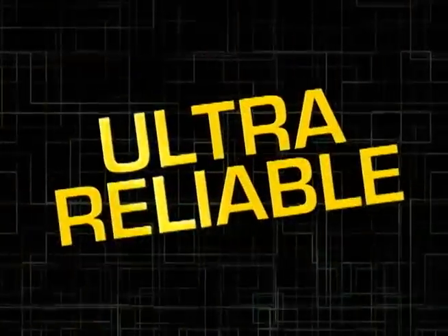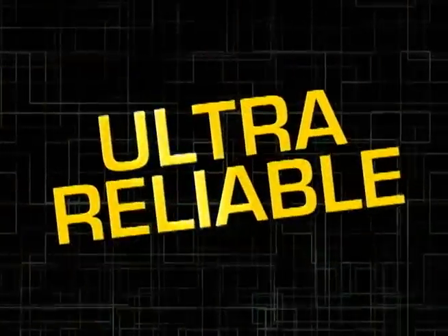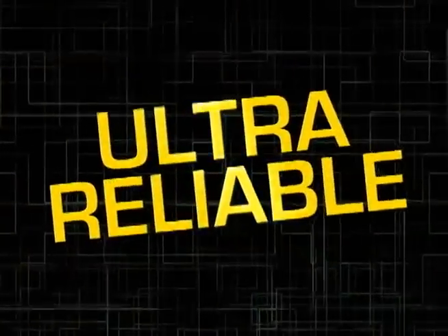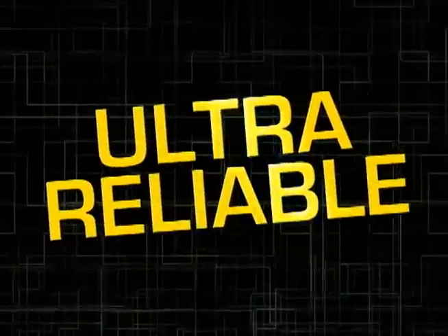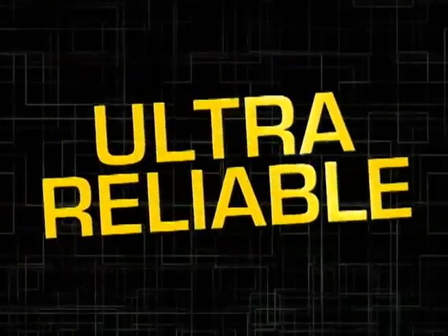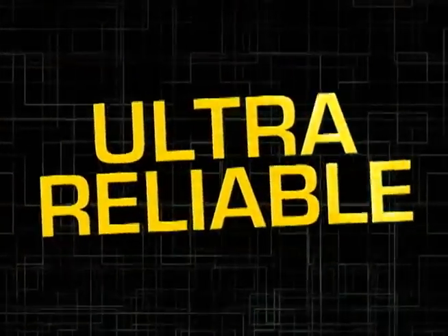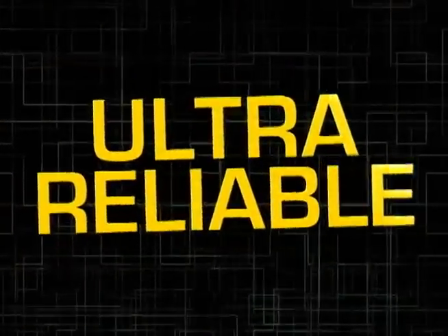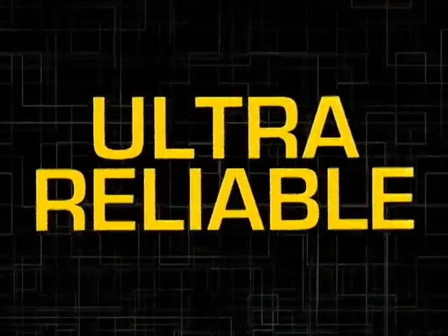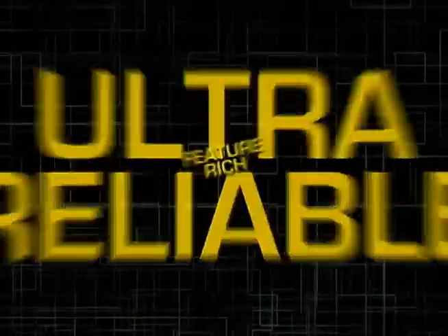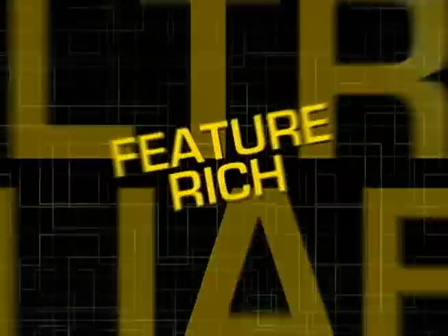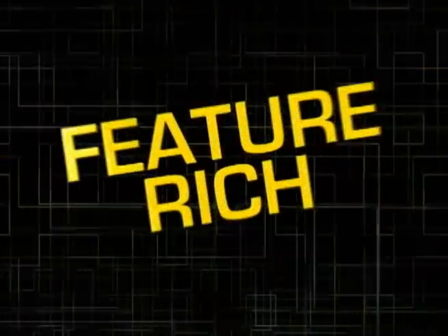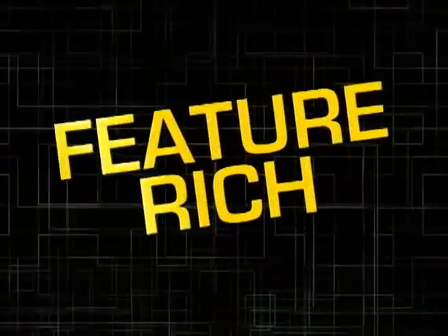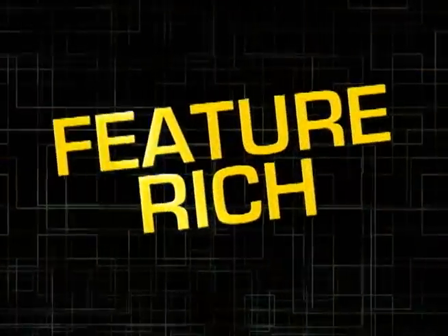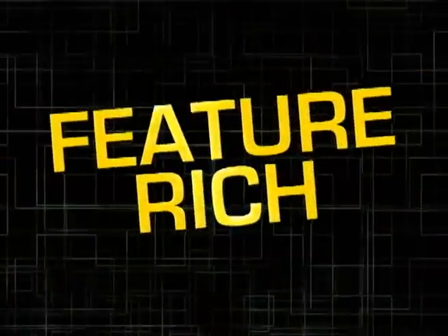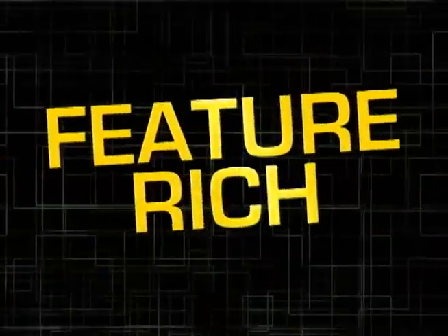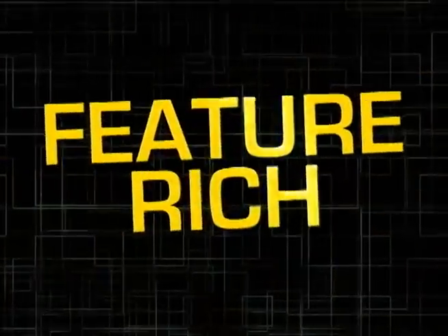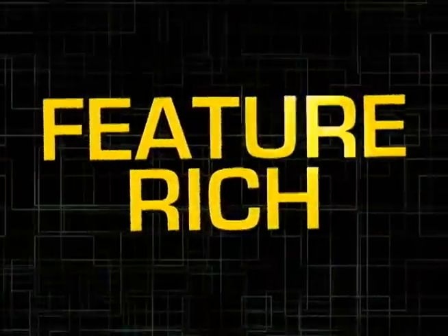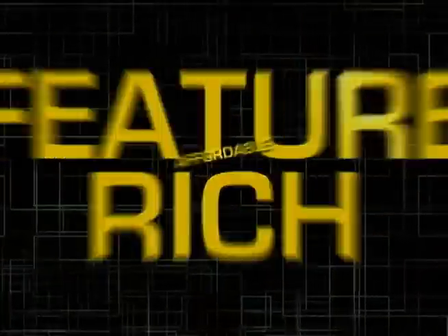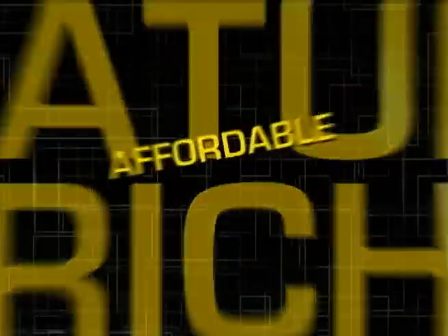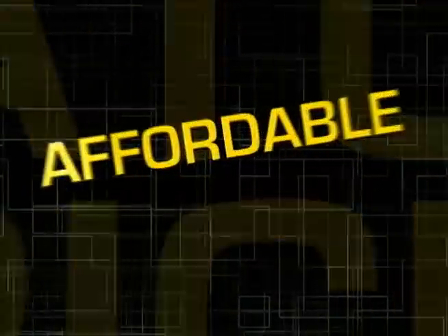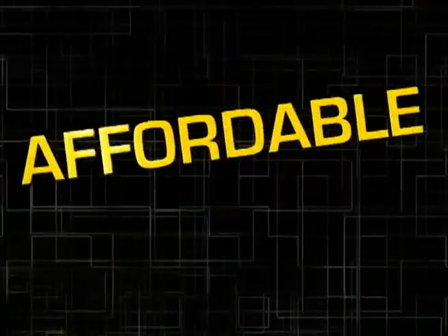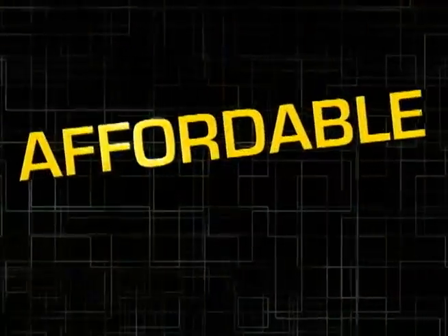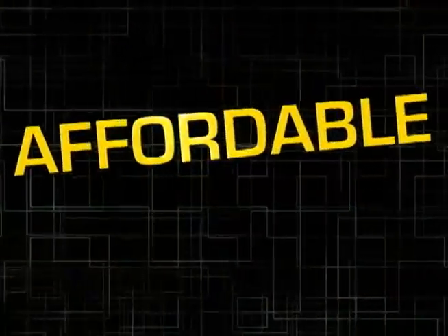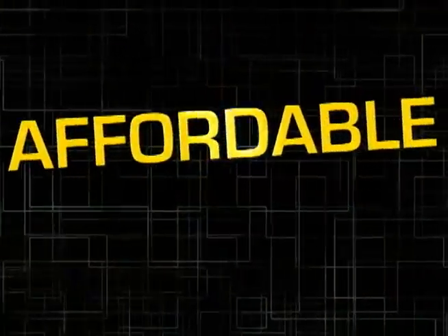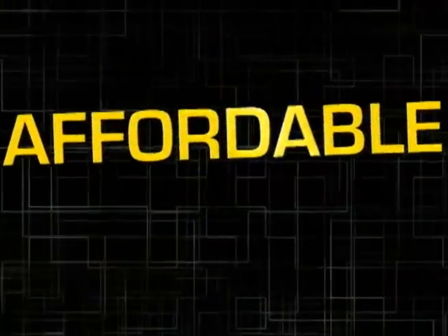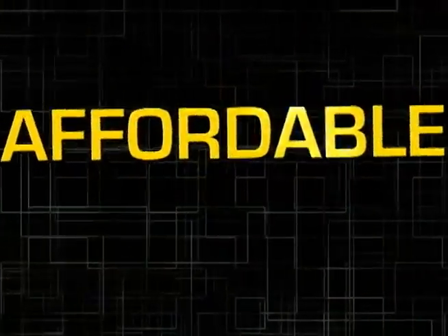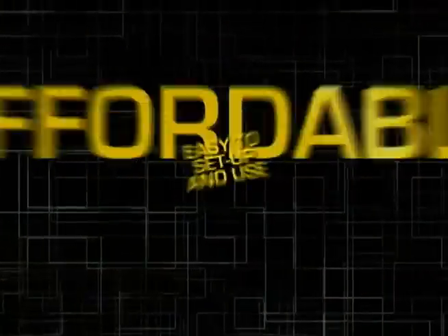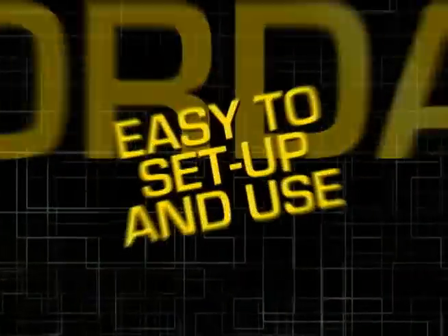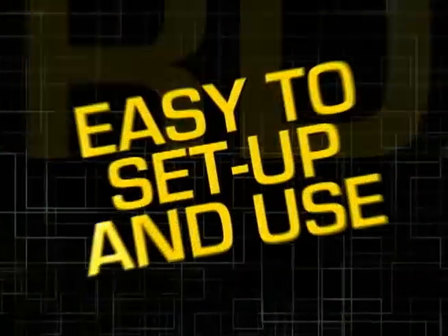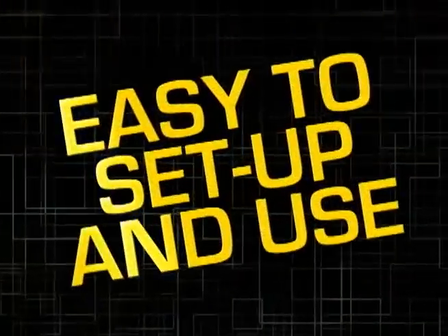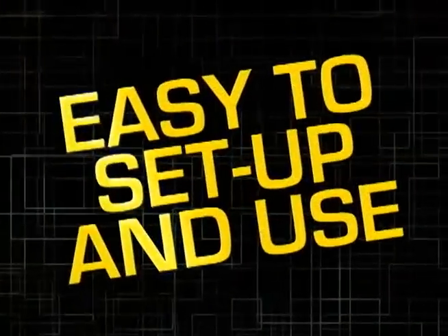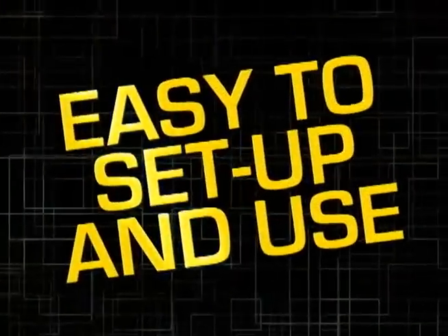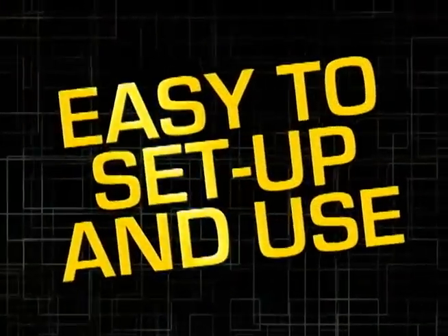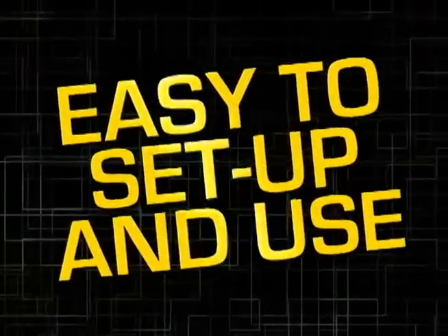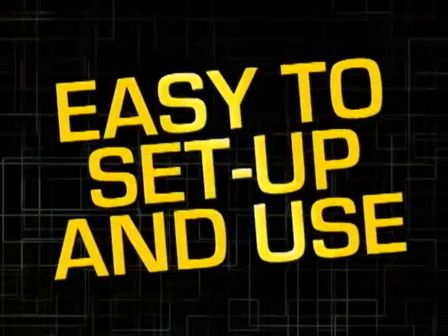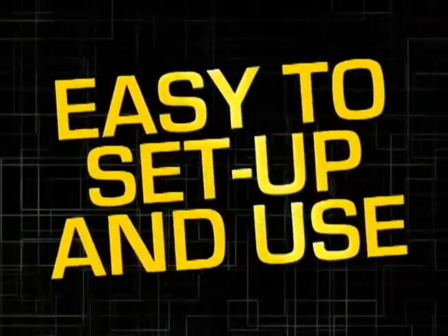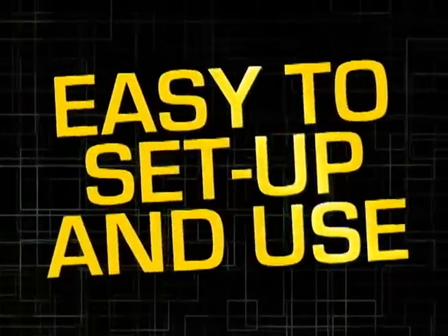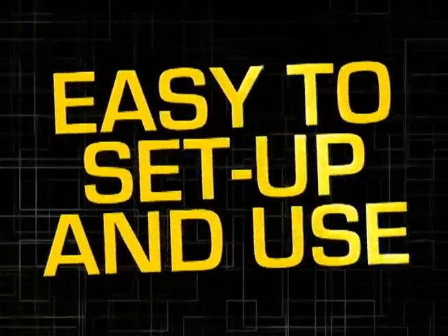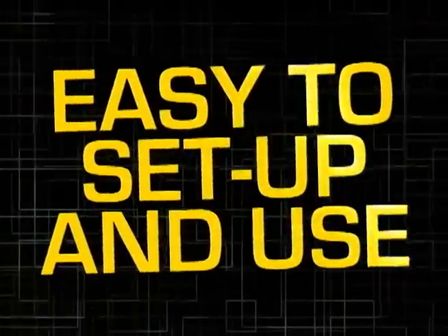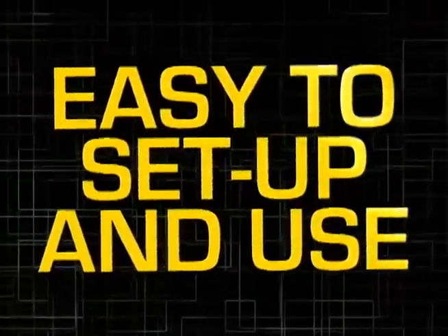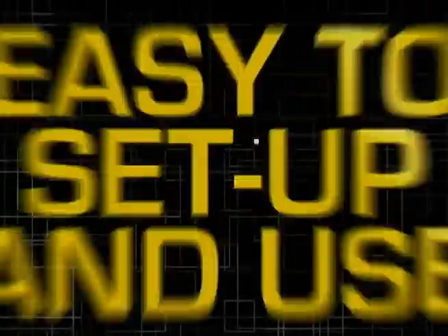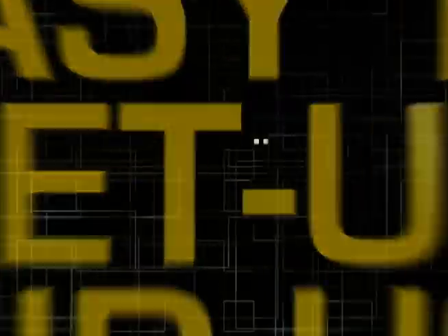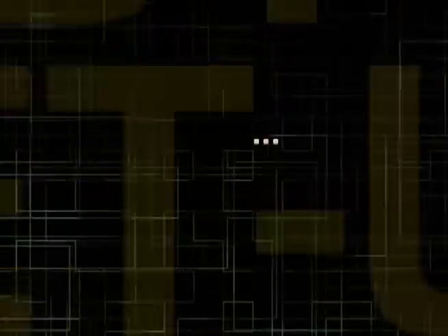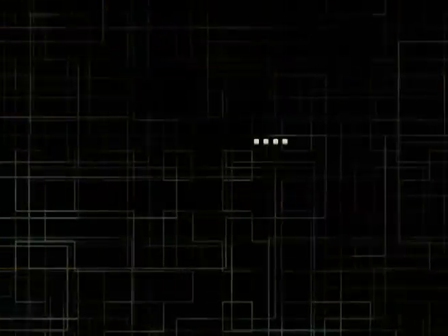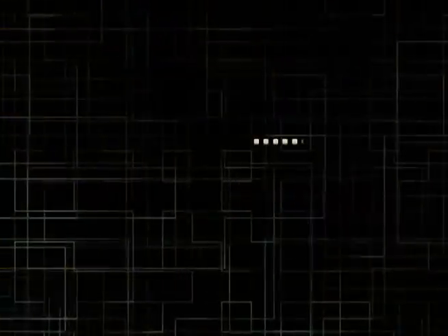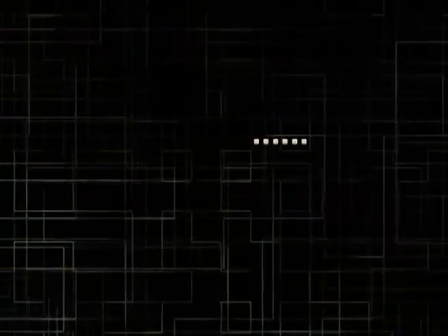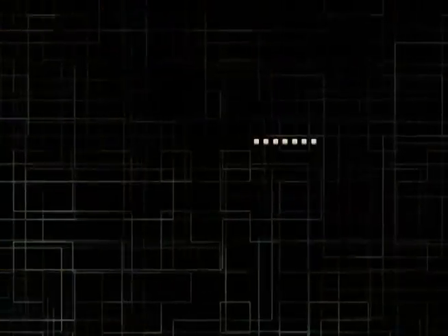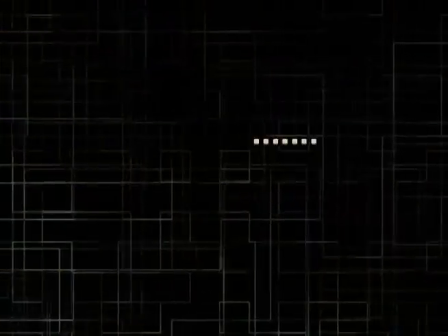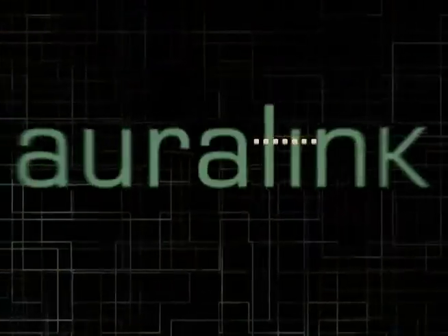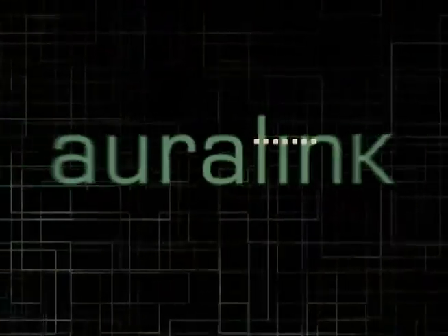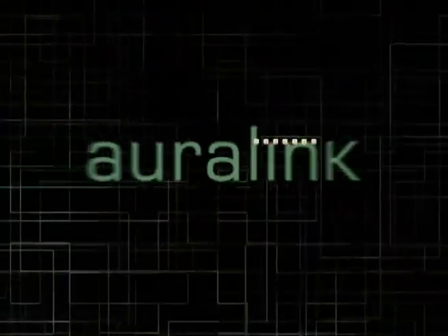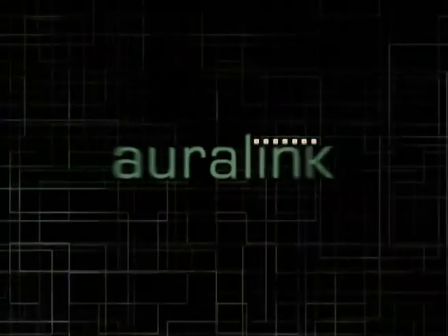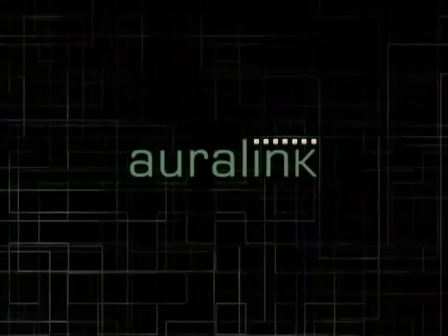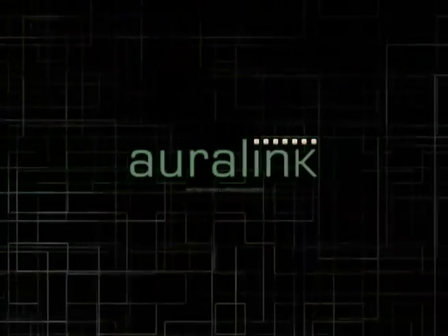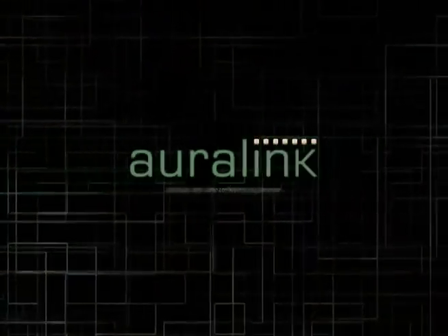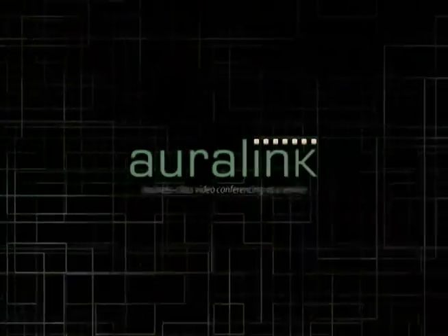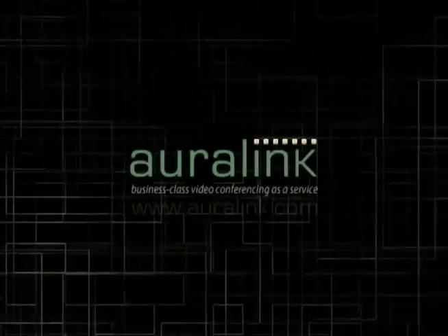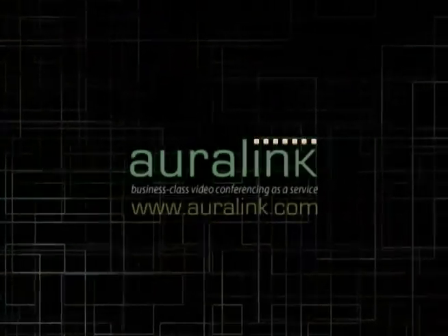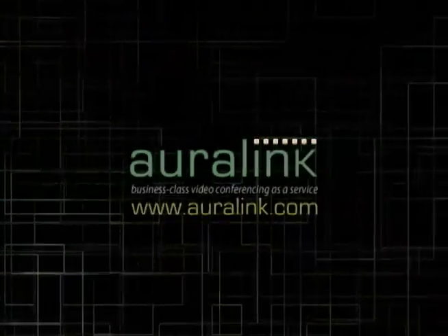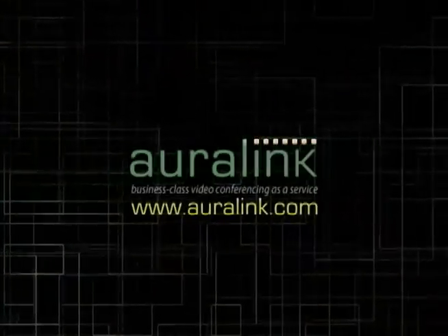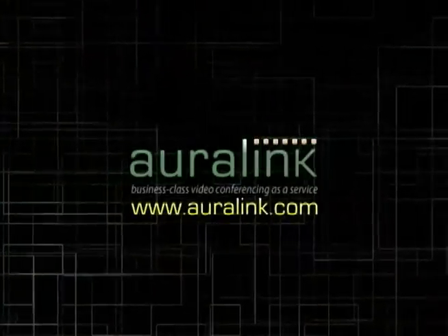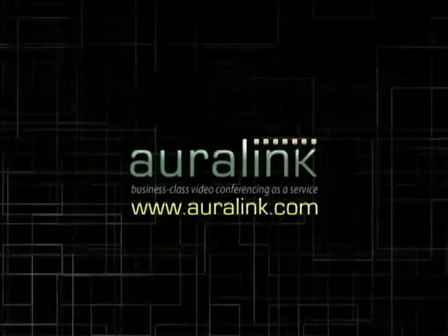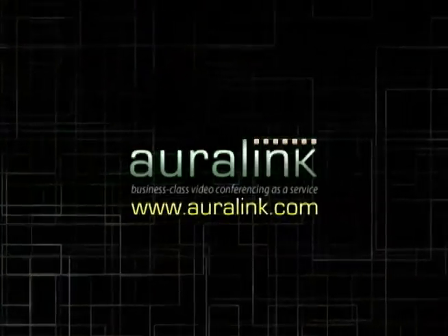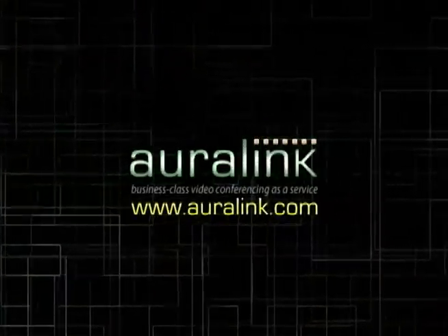Ultra reliable, feature-rich, affordable, easy to set up and use. Save time and money with Auralink.